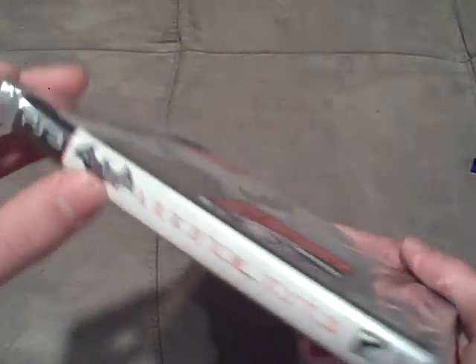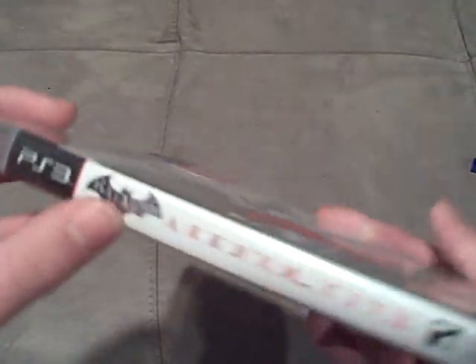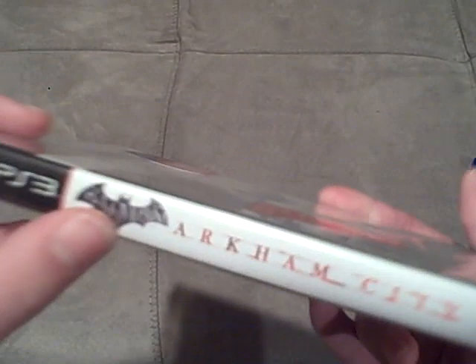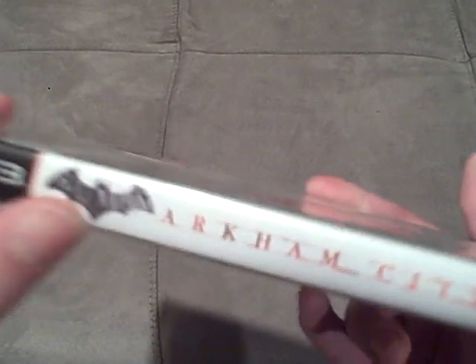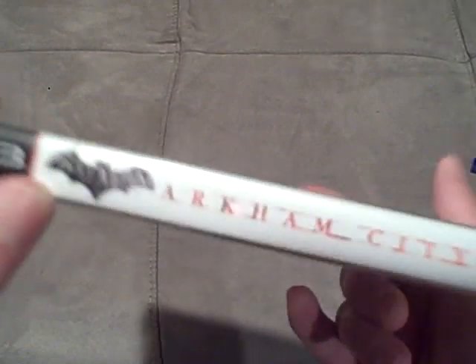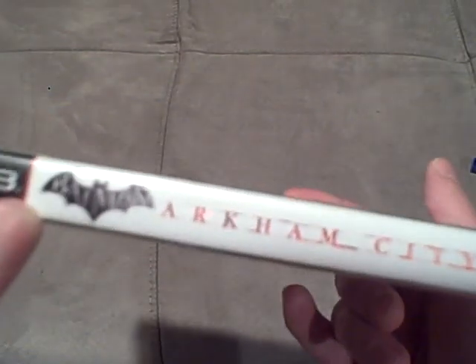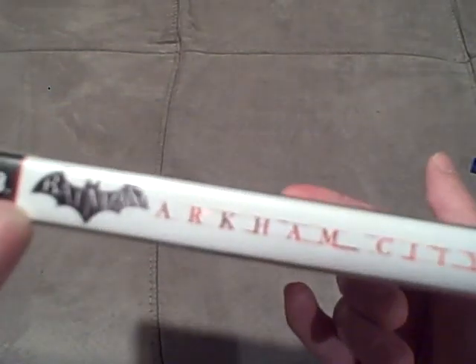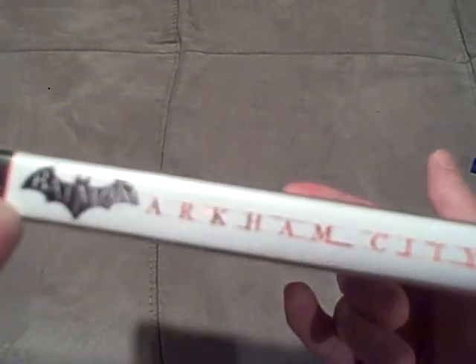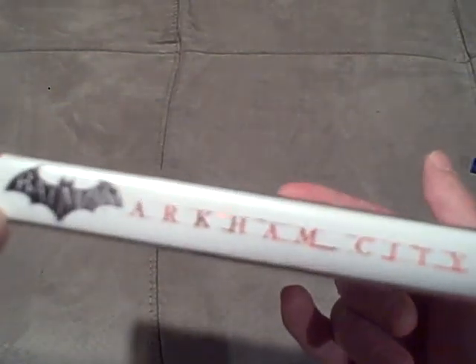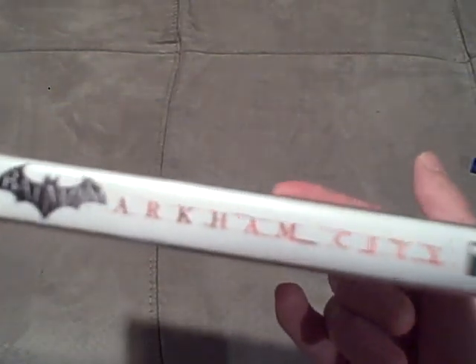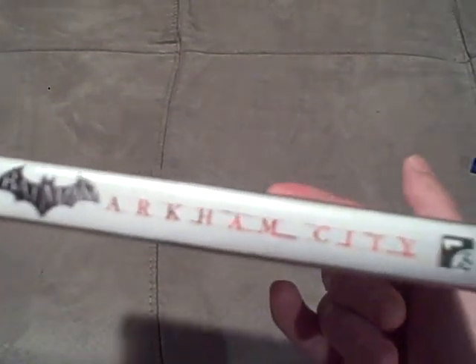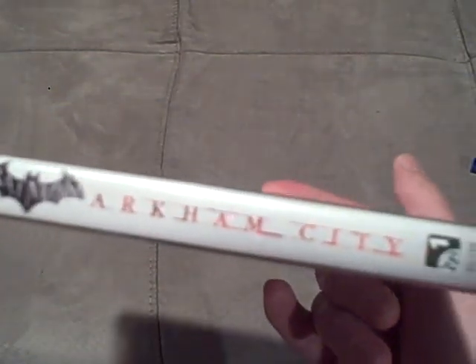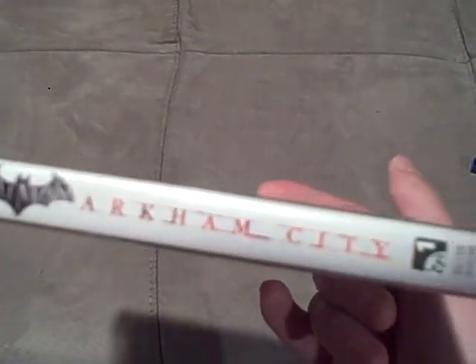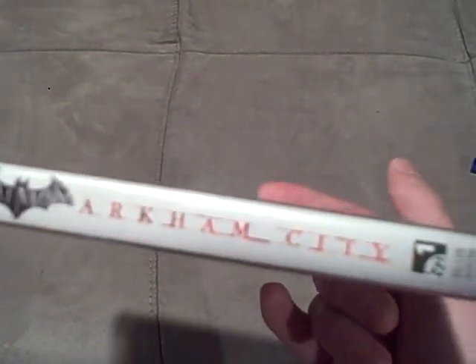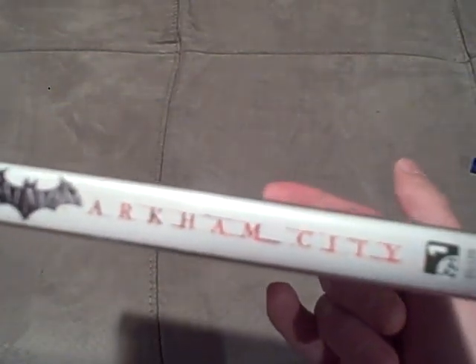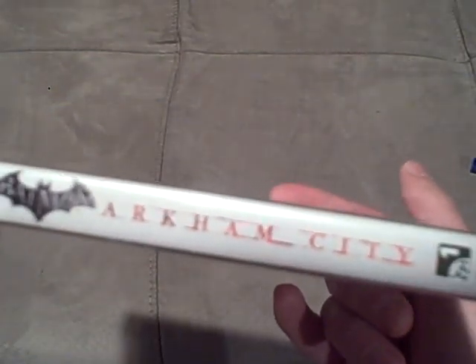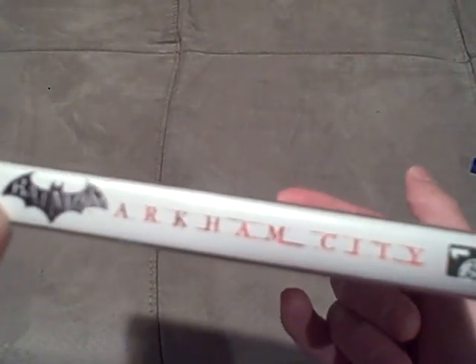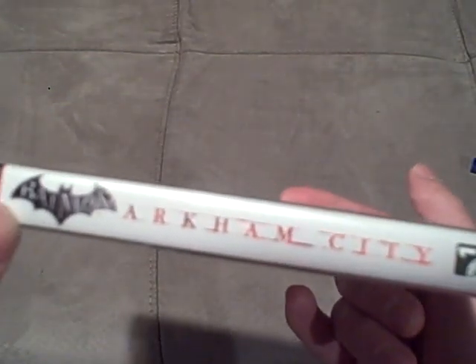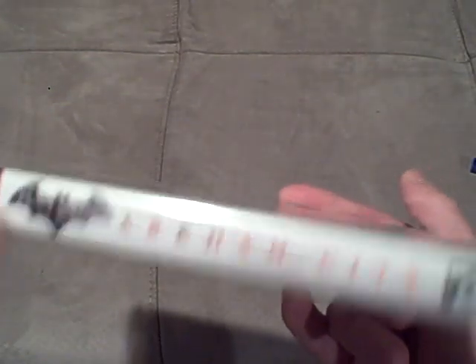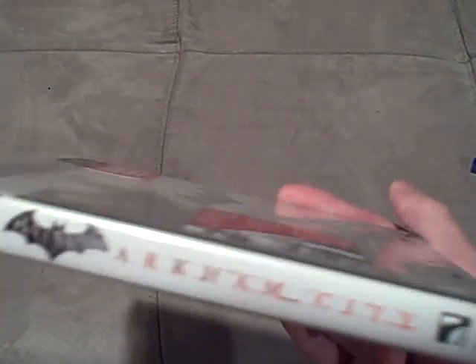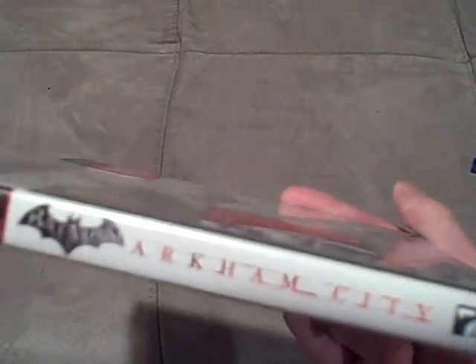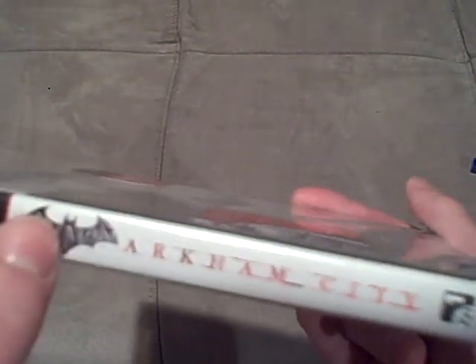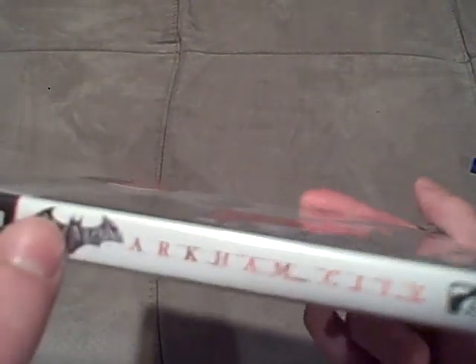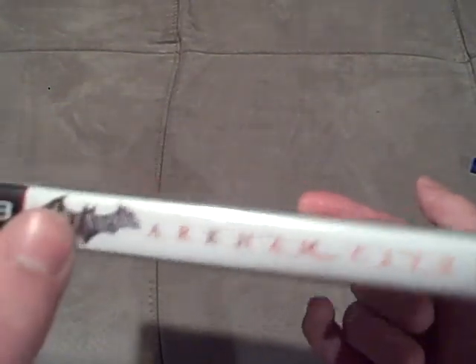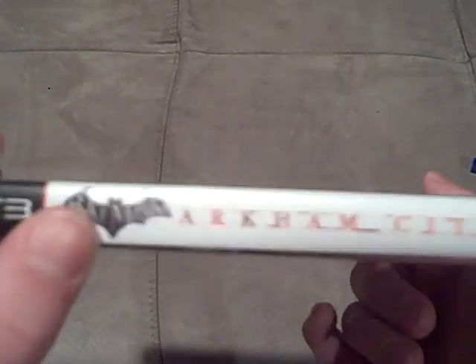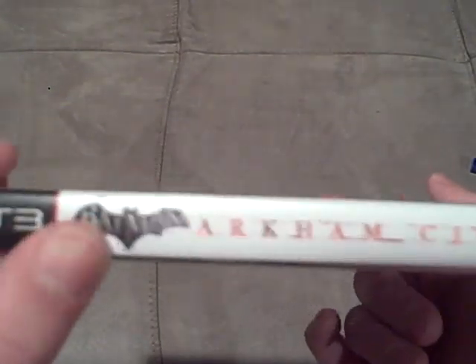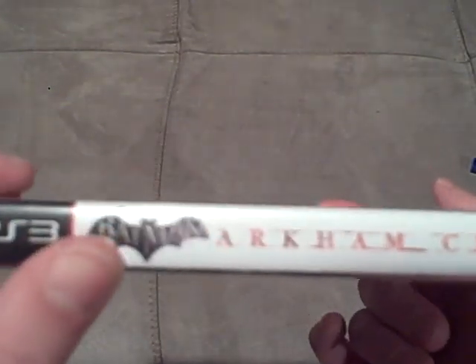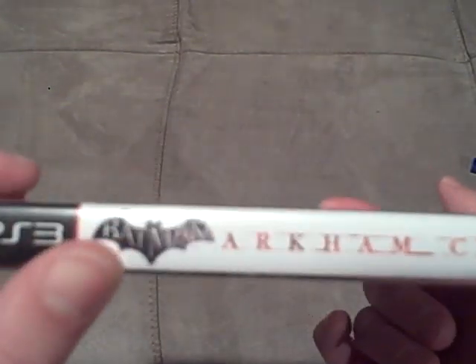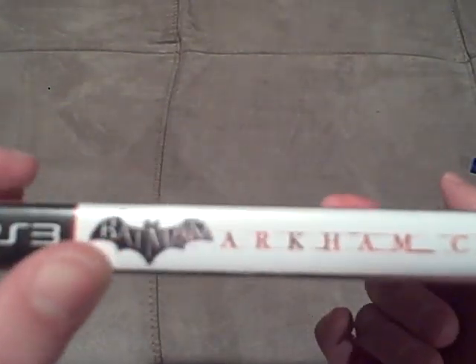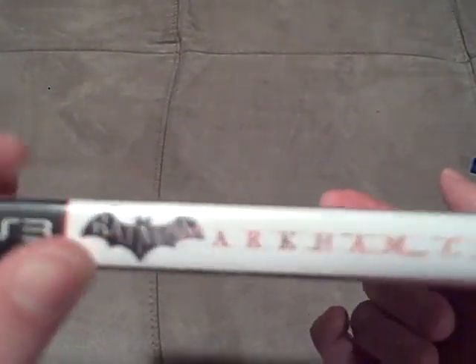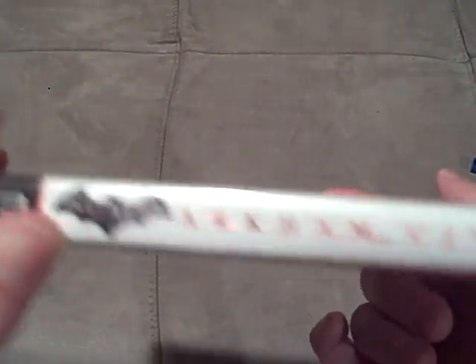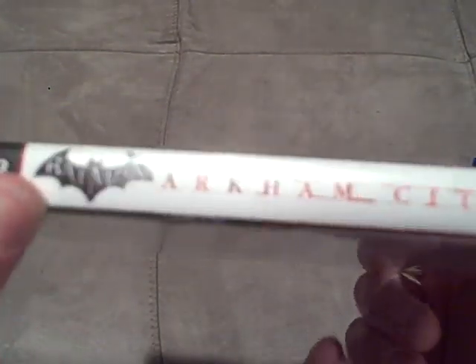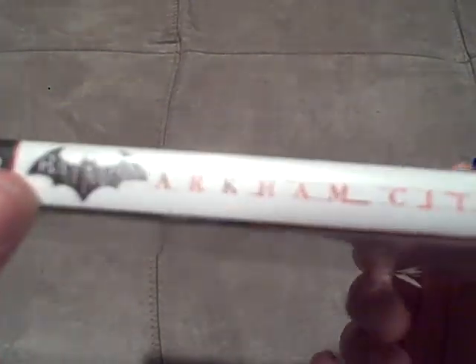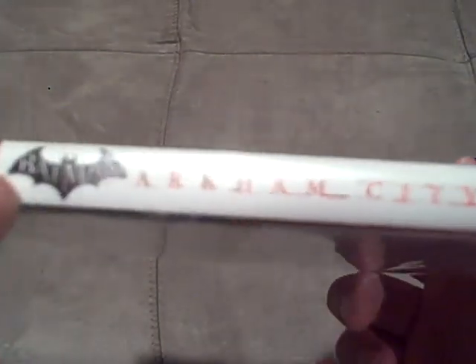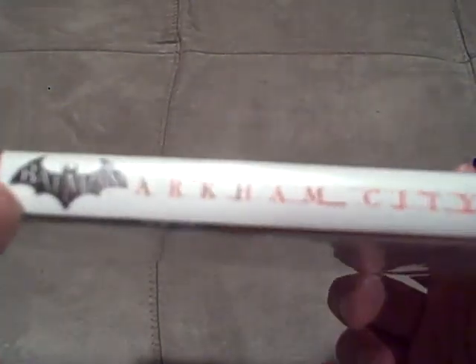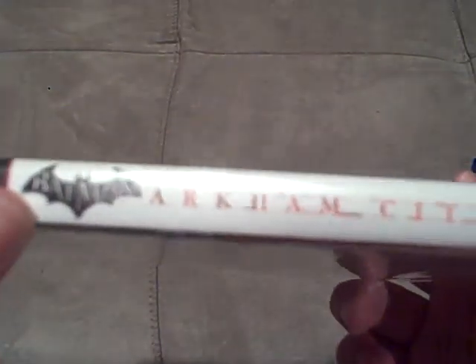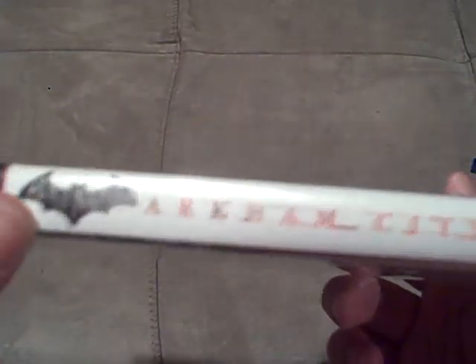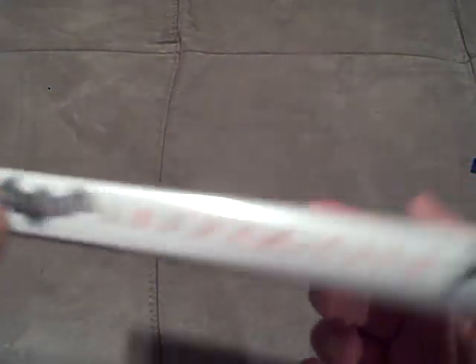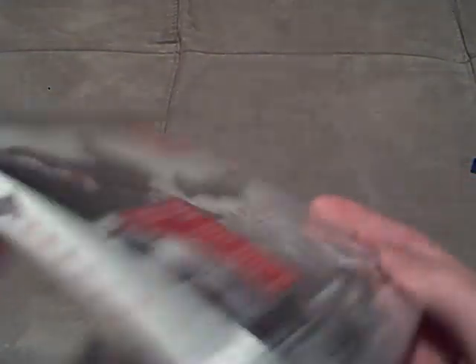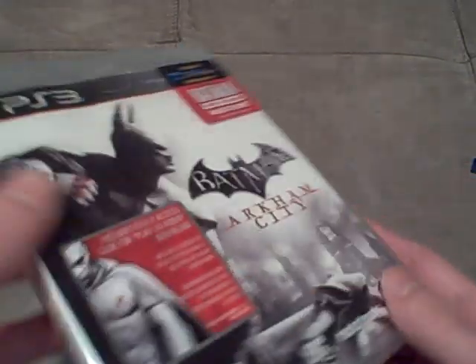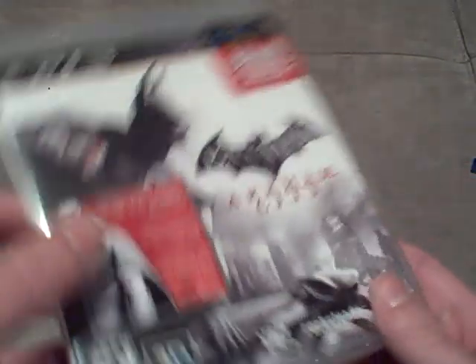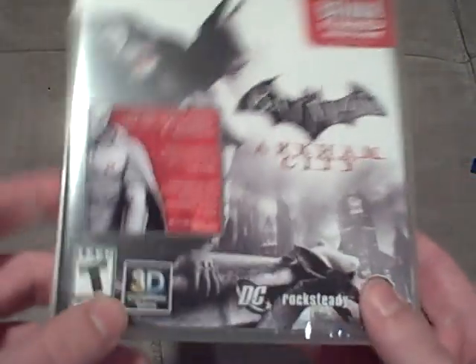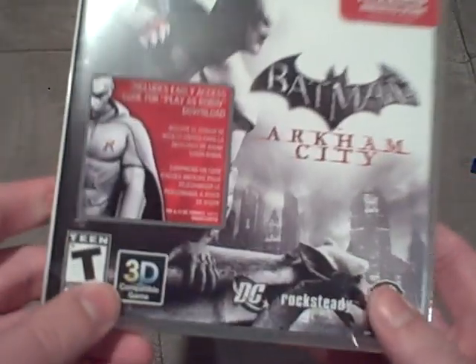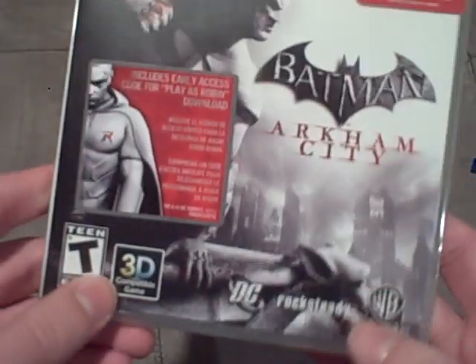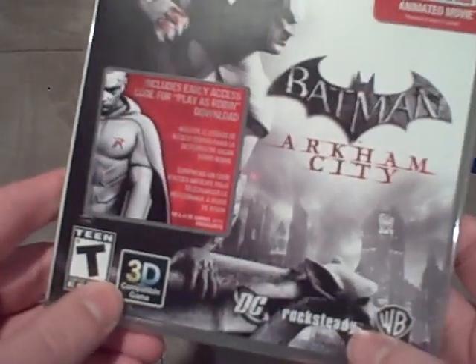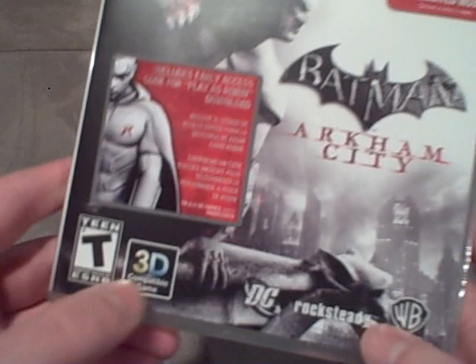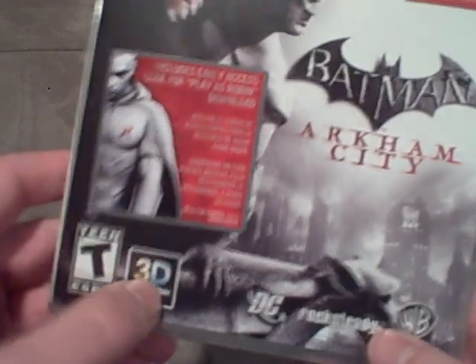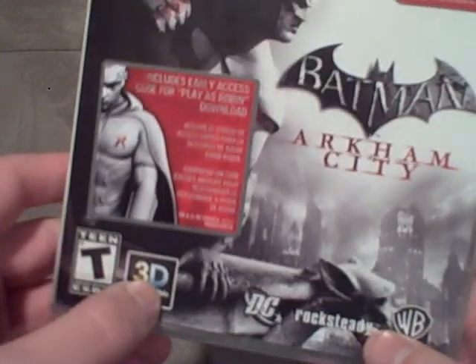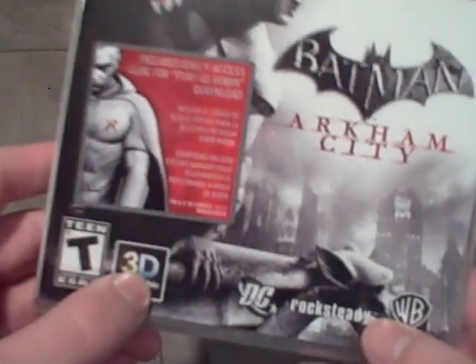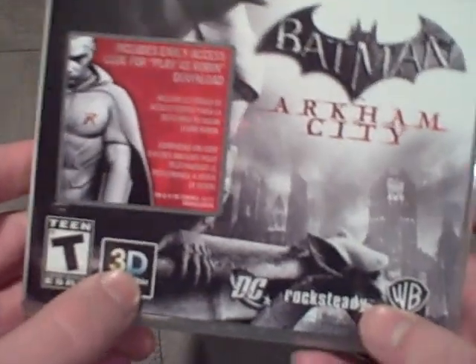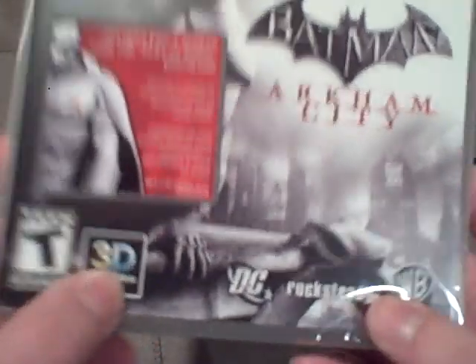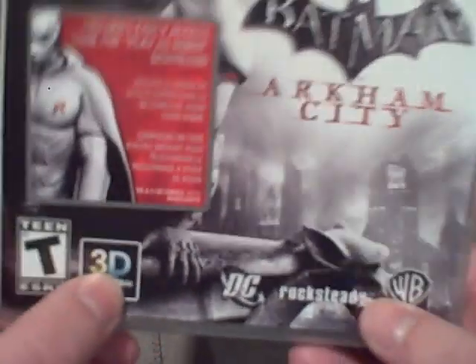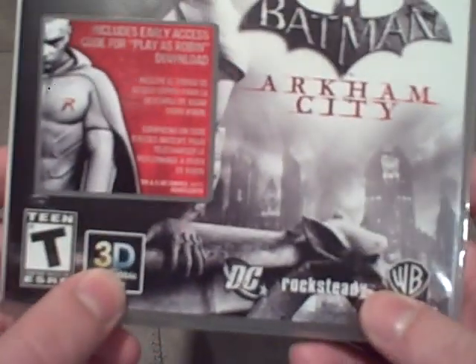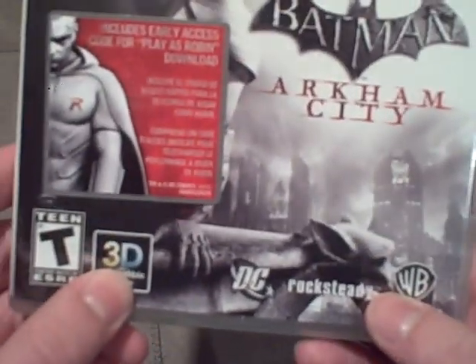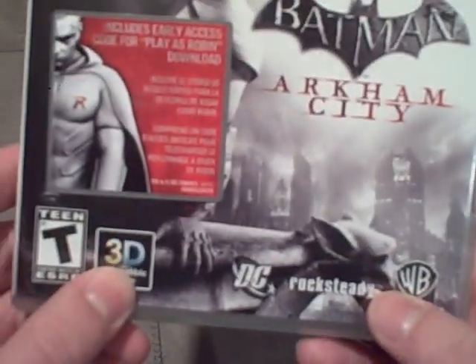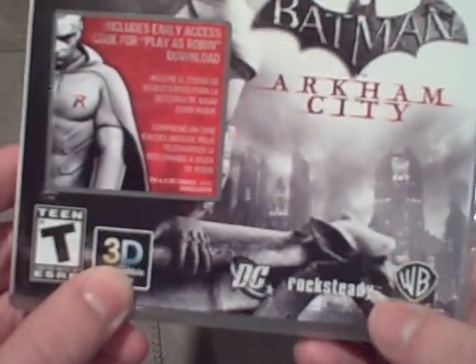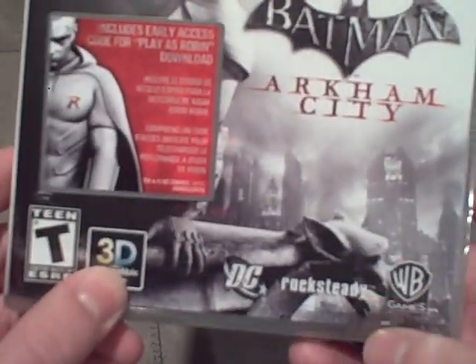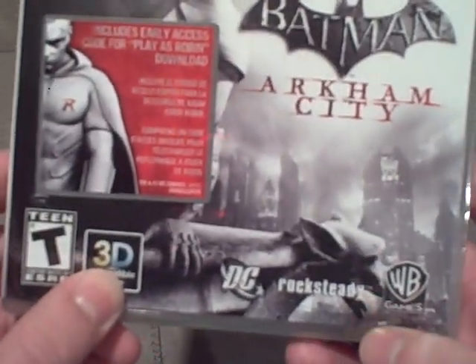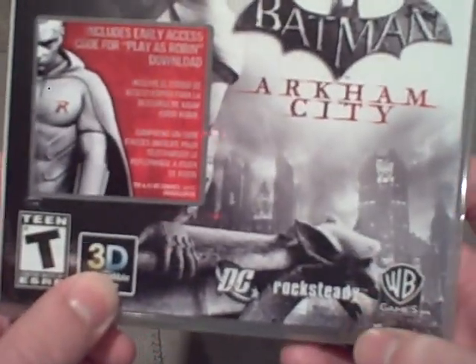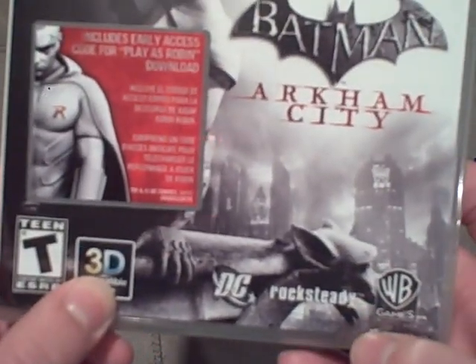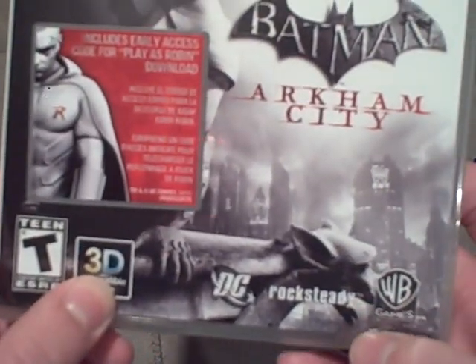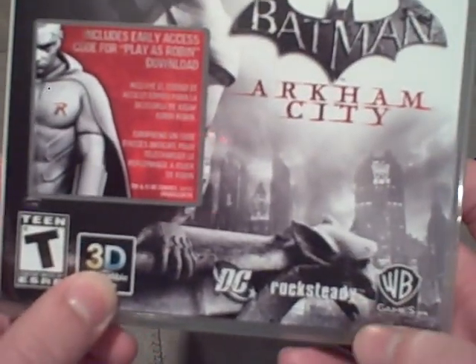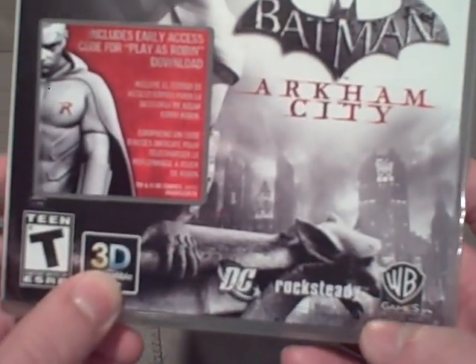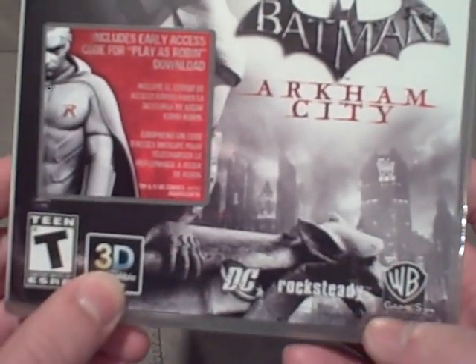Now, on the side, as you can see, it says Batman Arkham City. Batman is in a Batarang pose — pretty awesome. Now, on the front, it is 3D compatible, which is pretty cool.